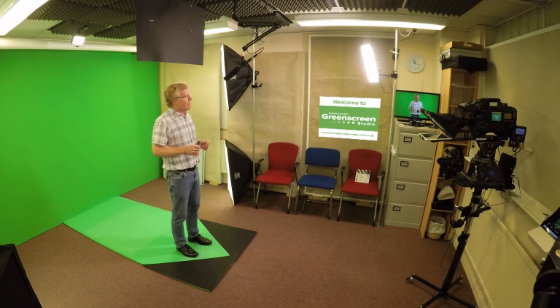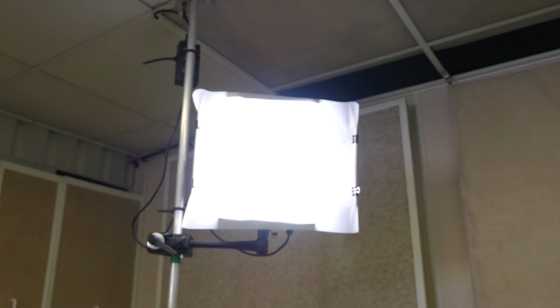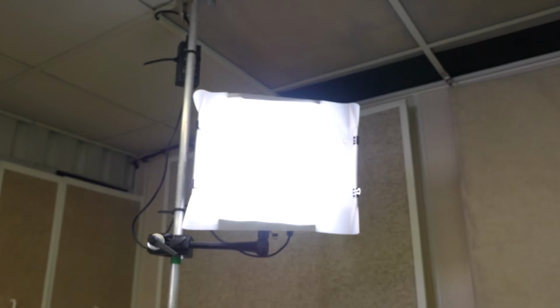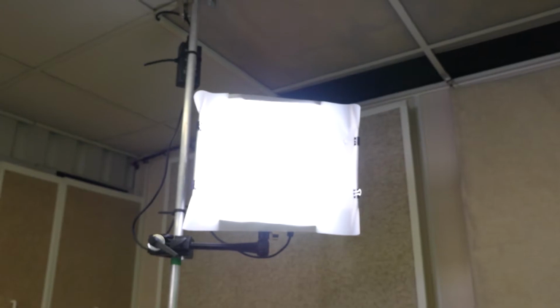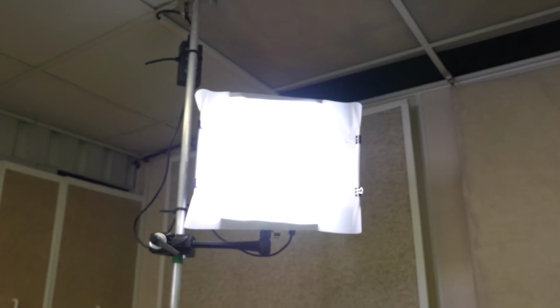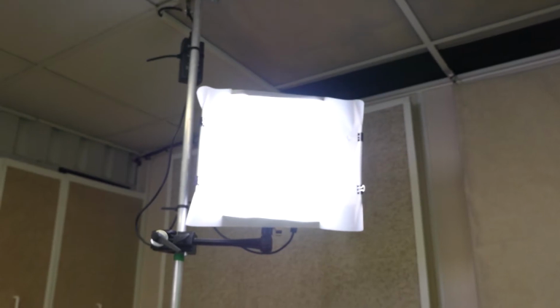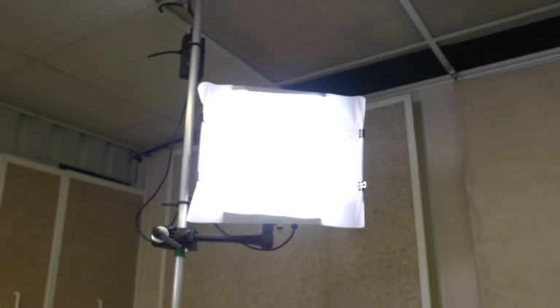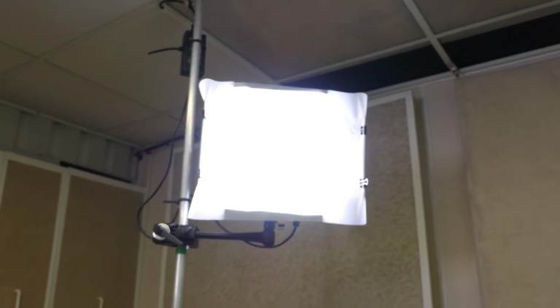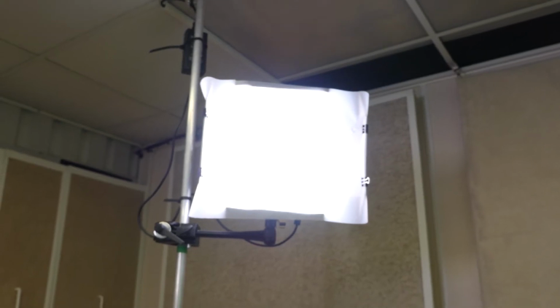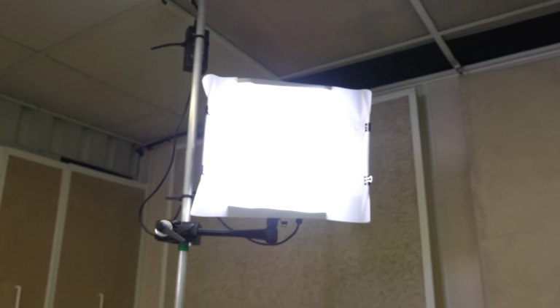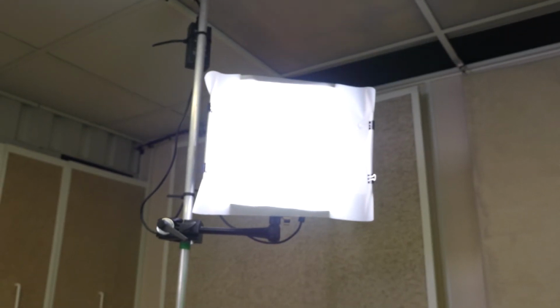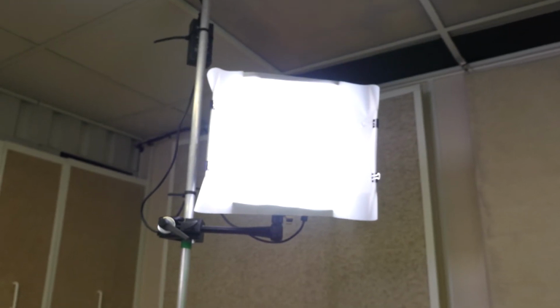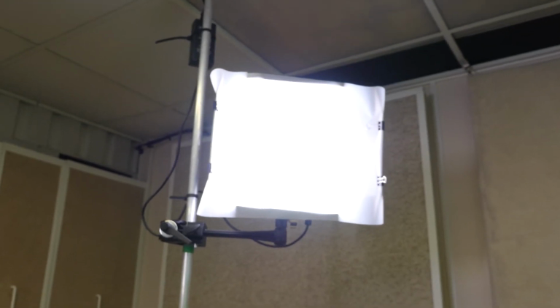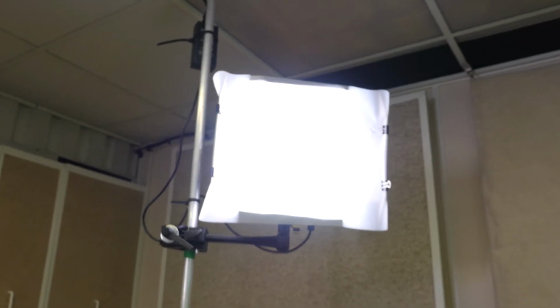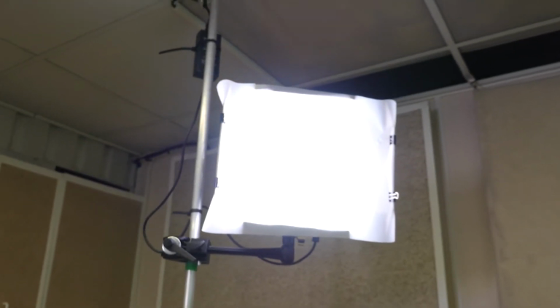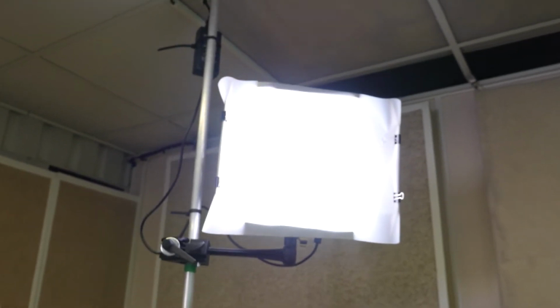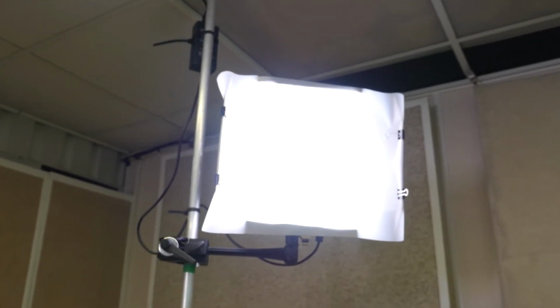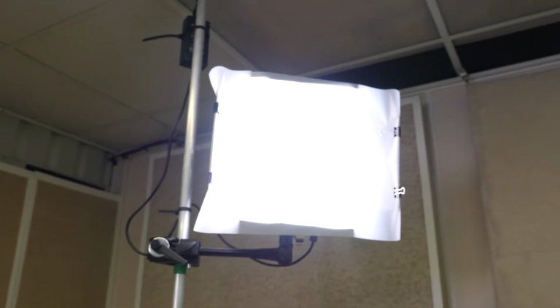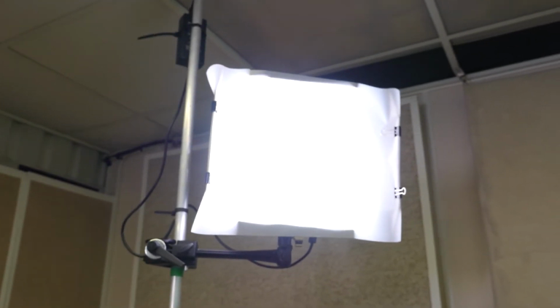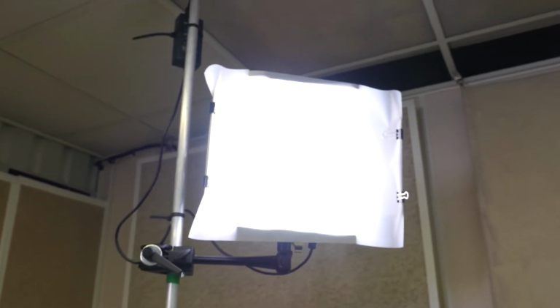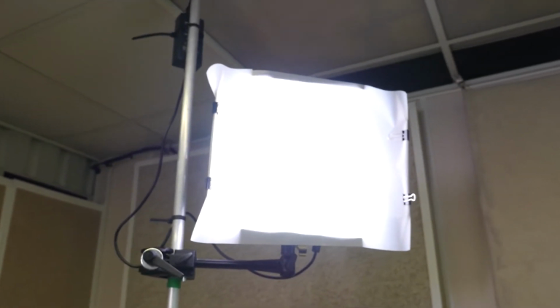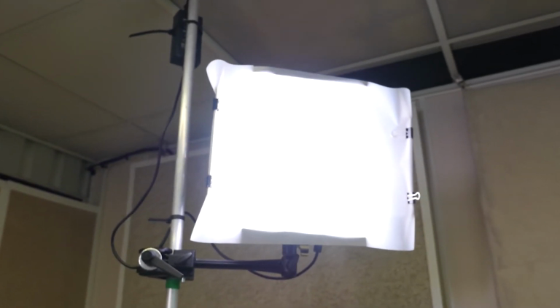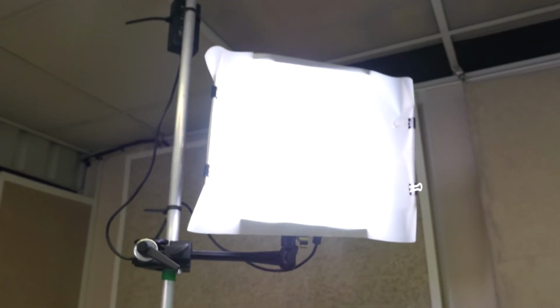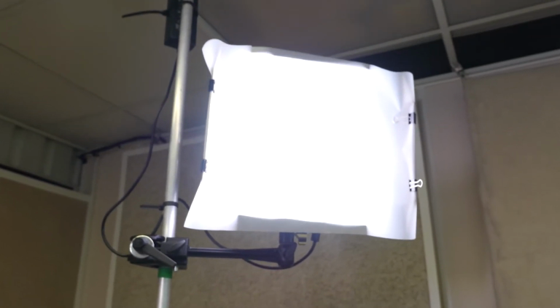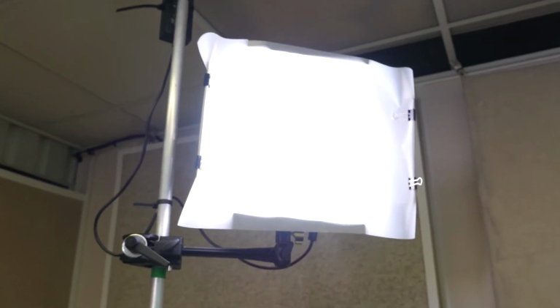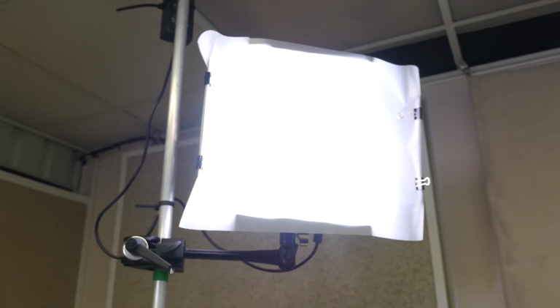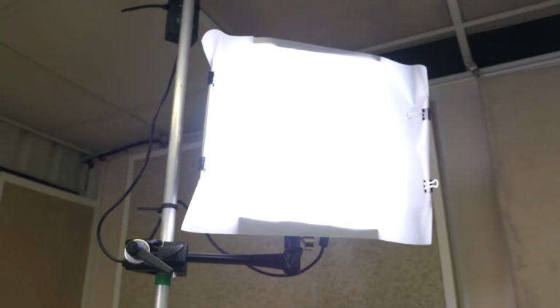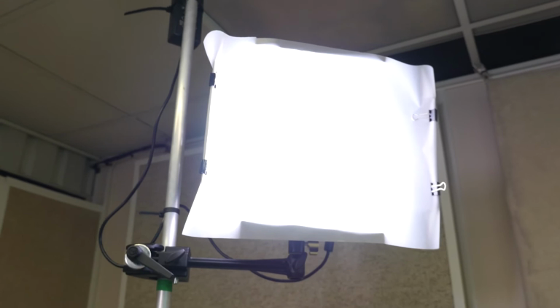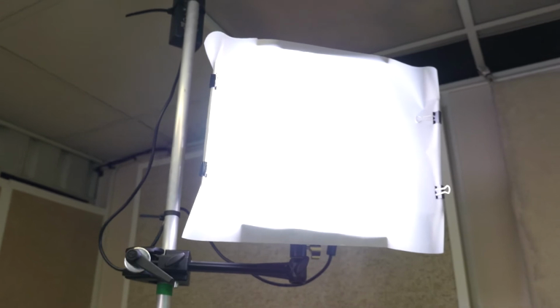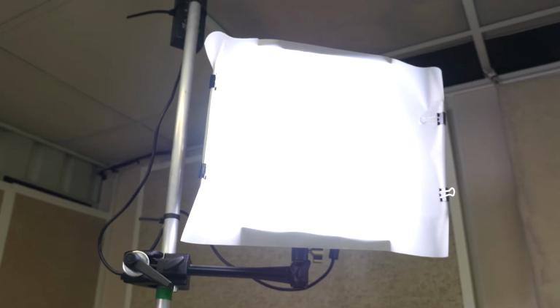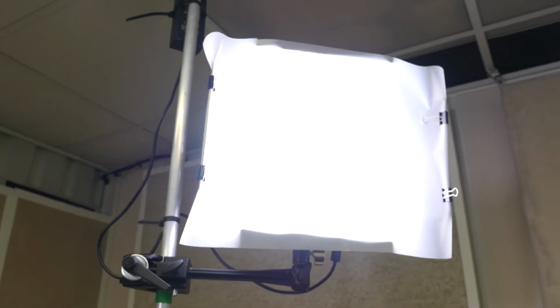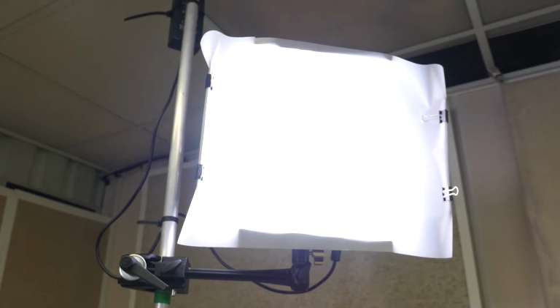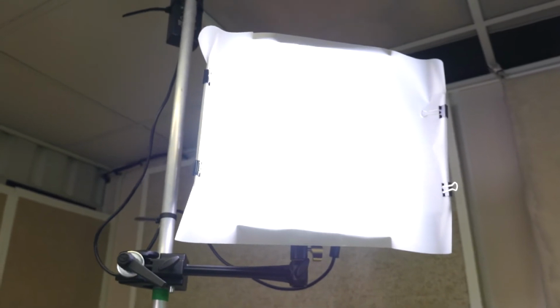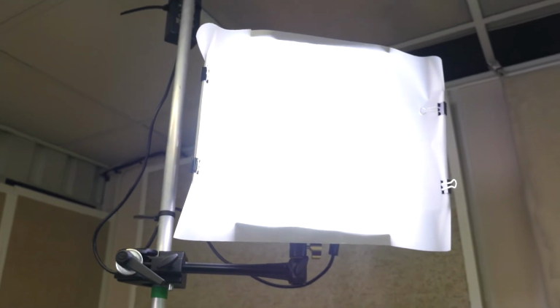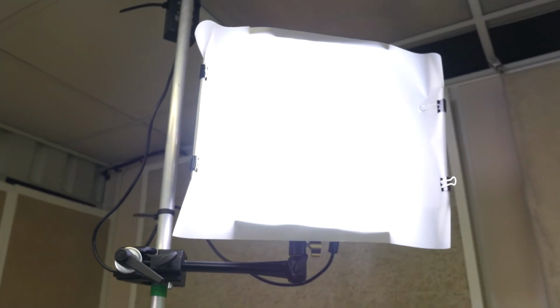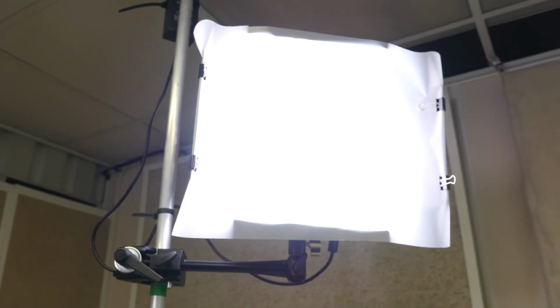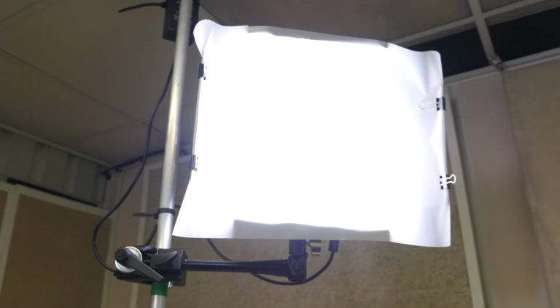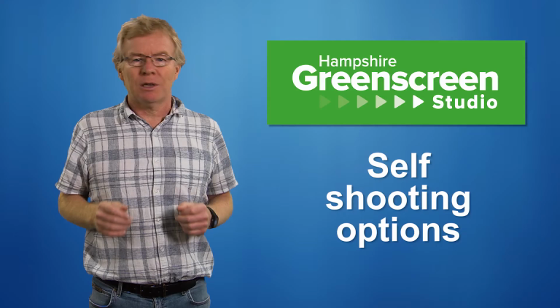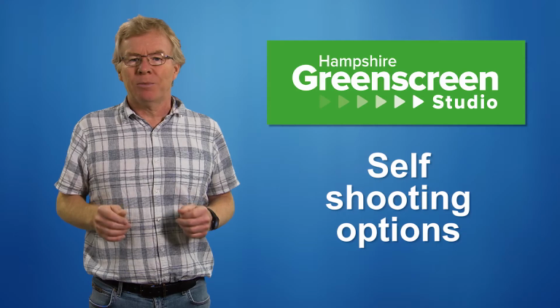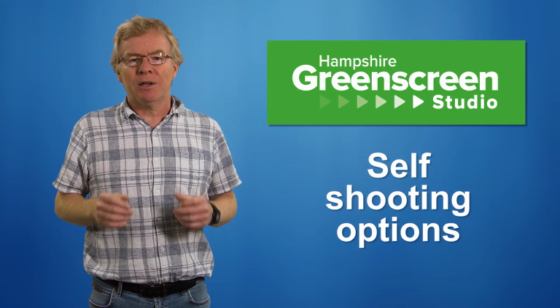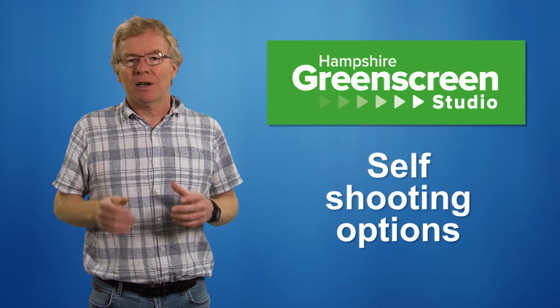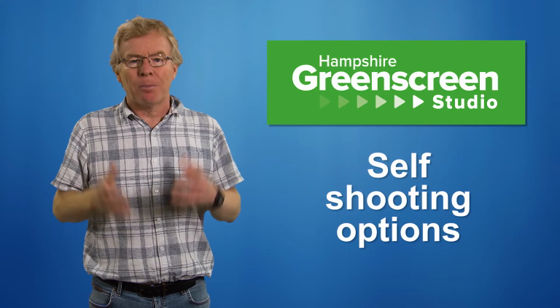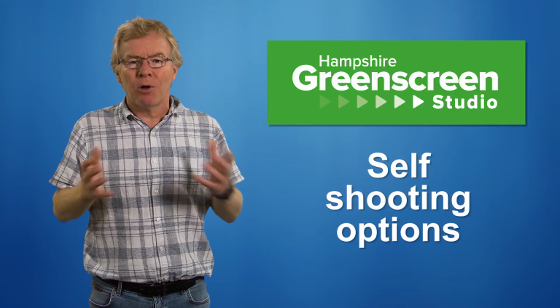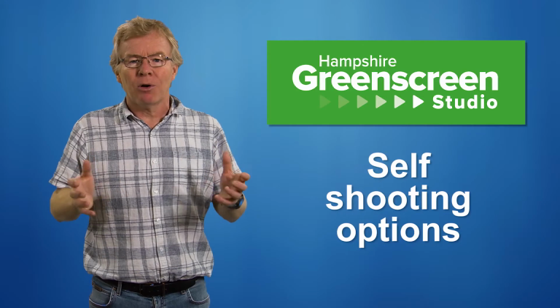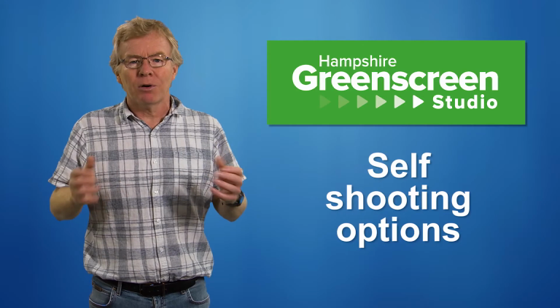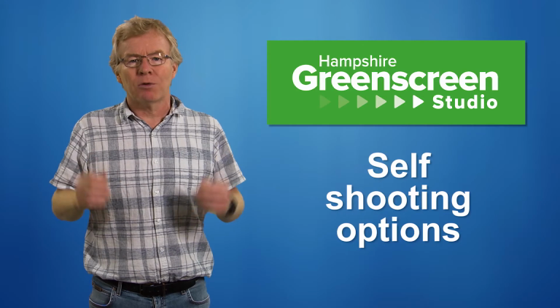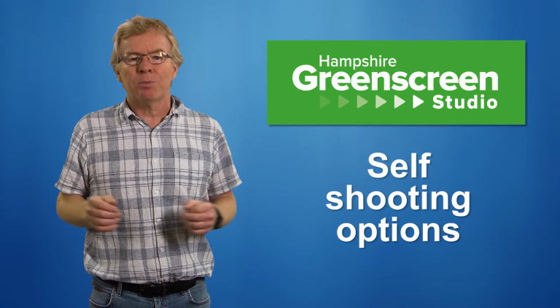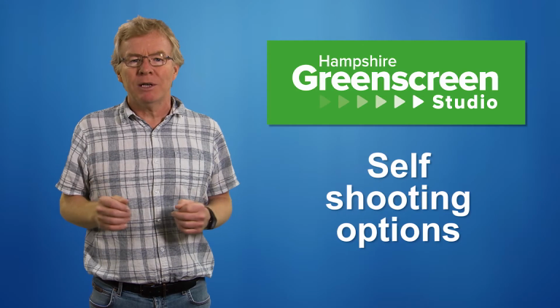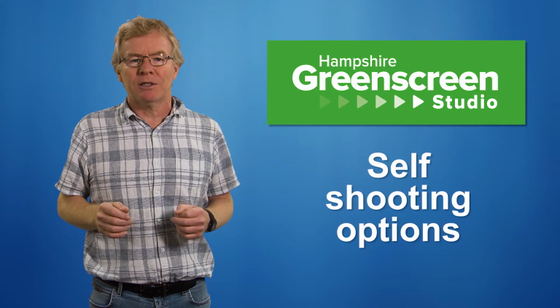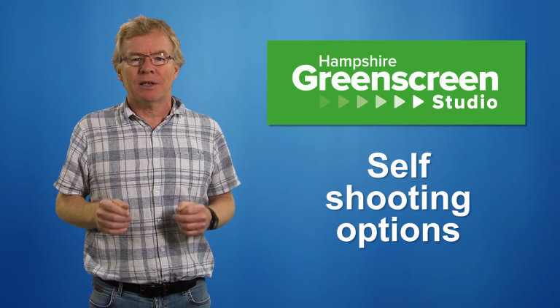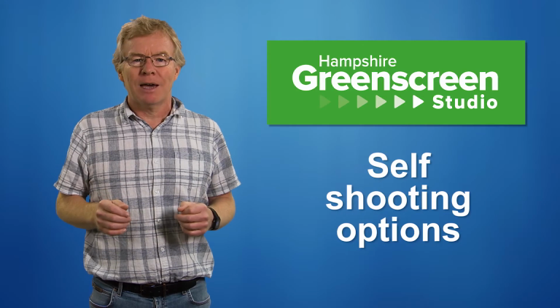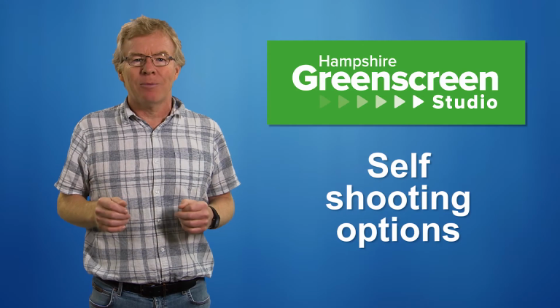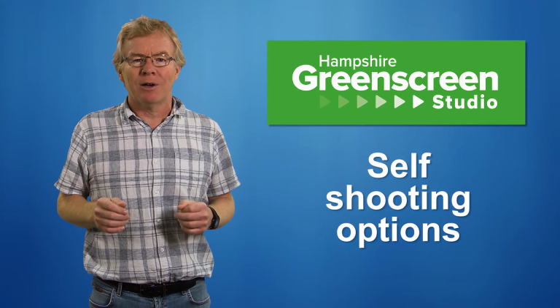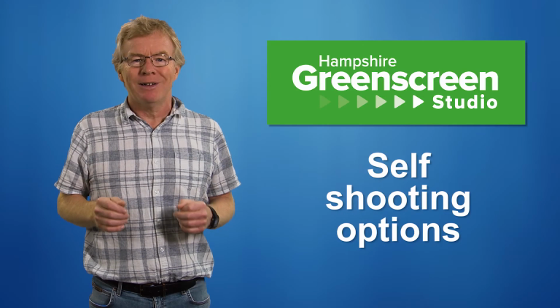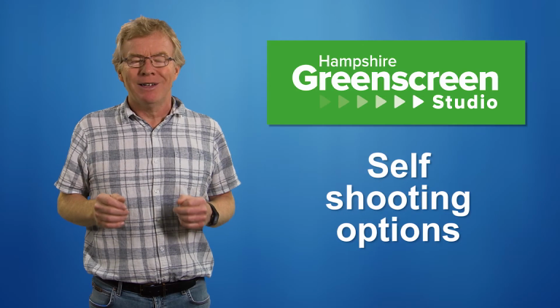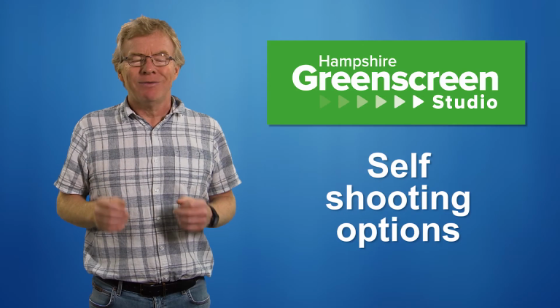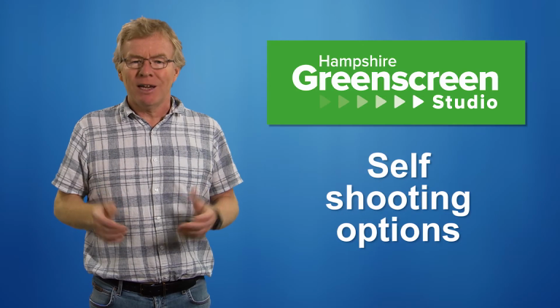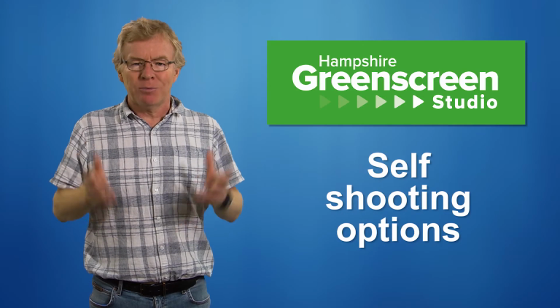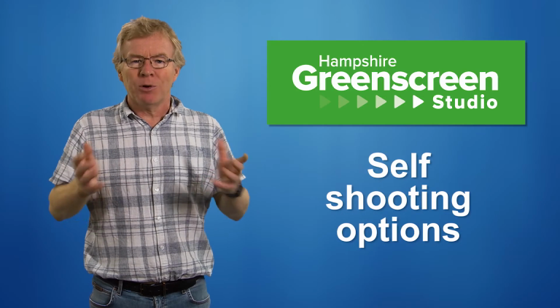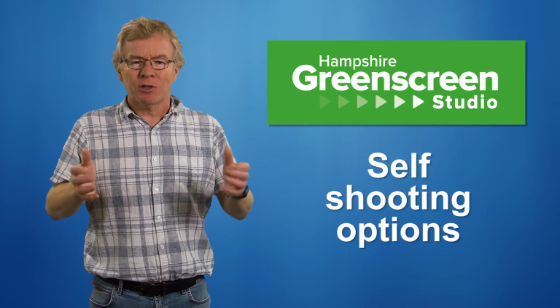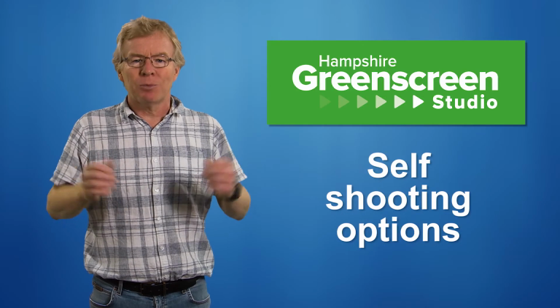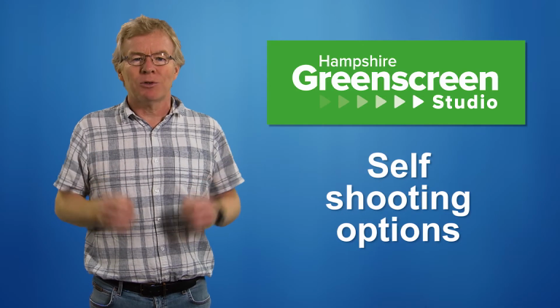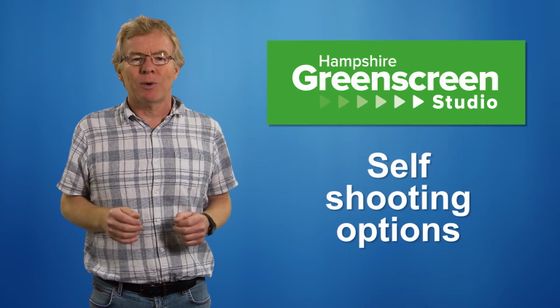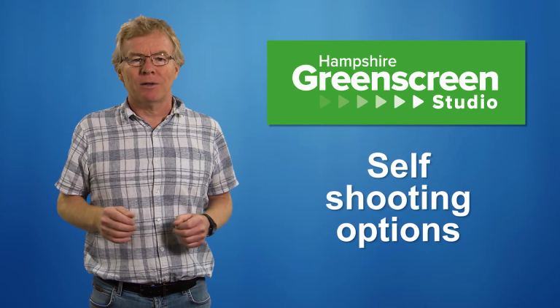It's also pre-lit and ready to go, so if you want to self-shoot something like a blog or a piece to camera, that's possible as well.